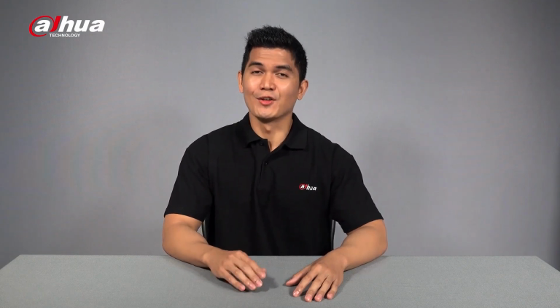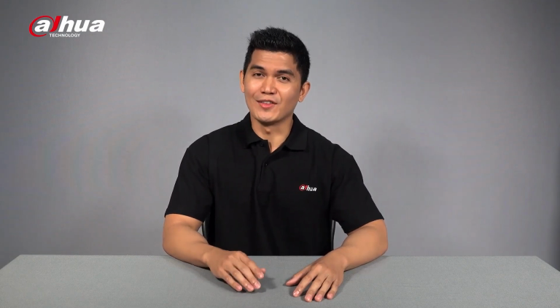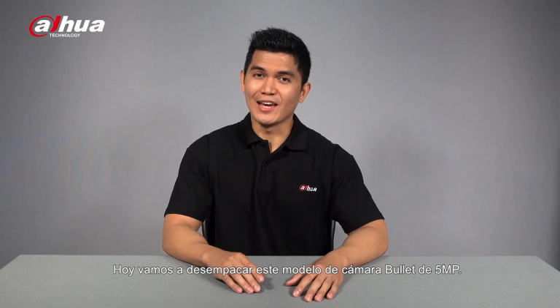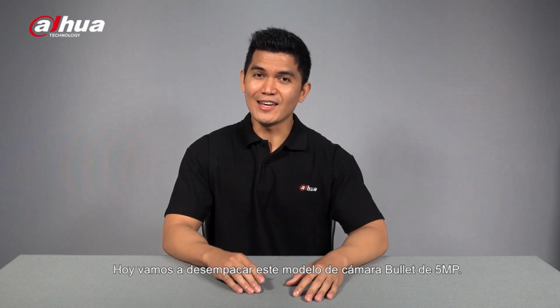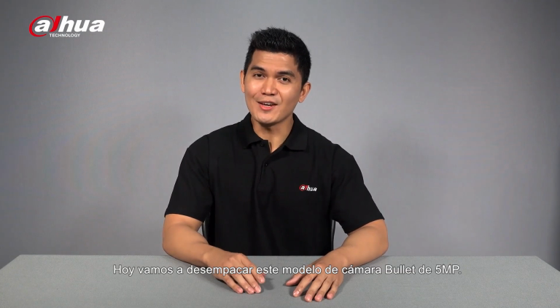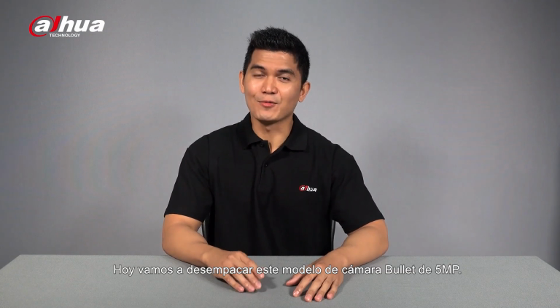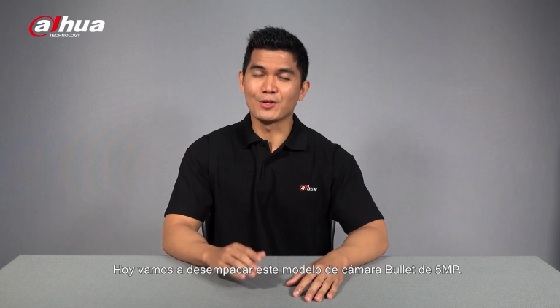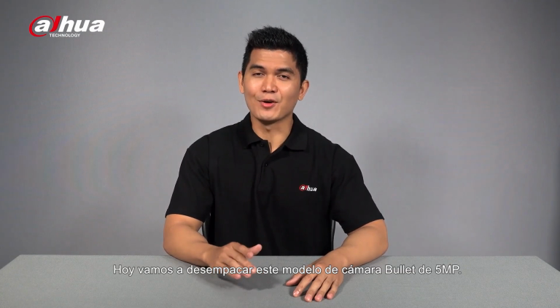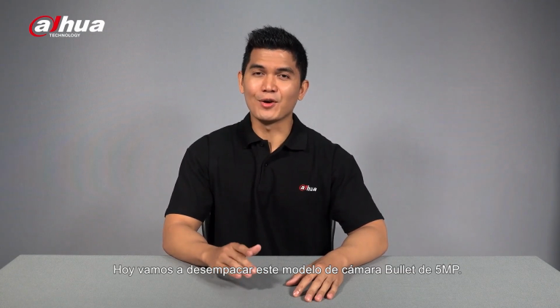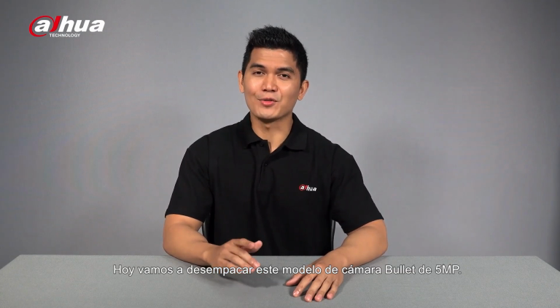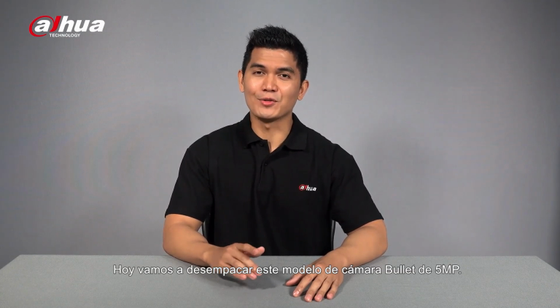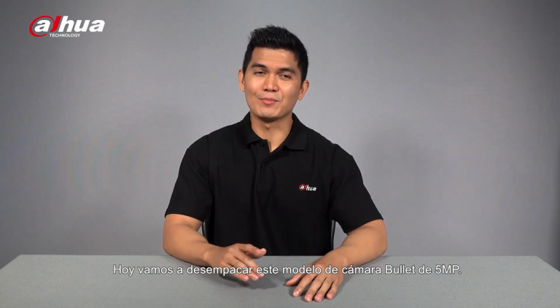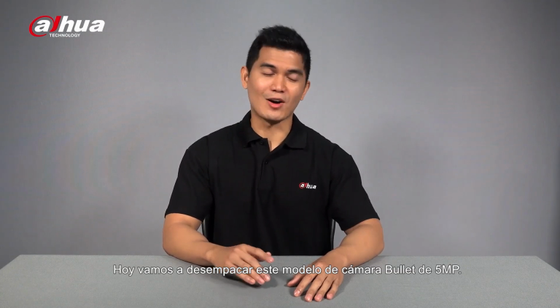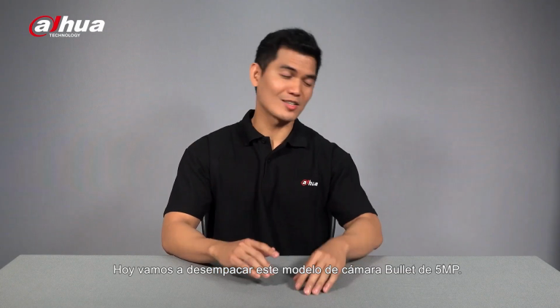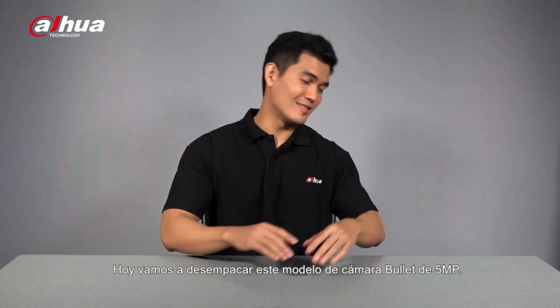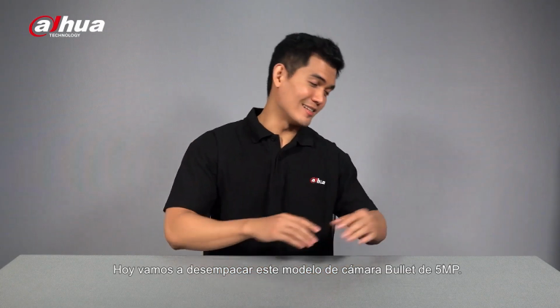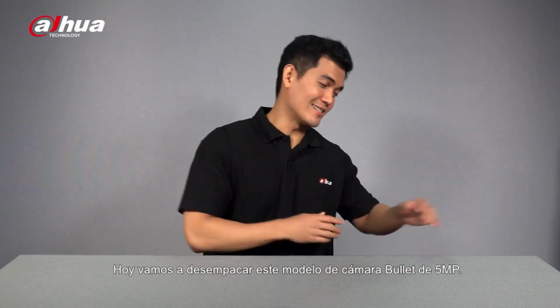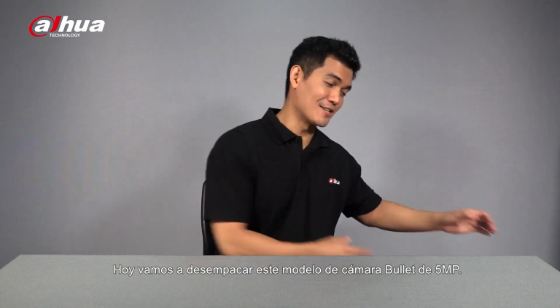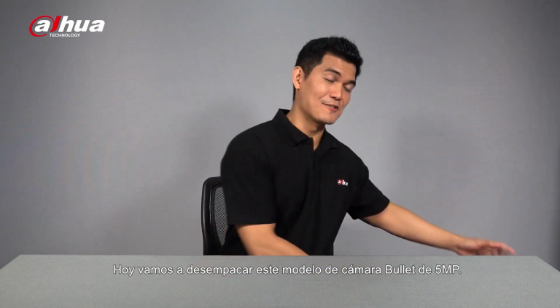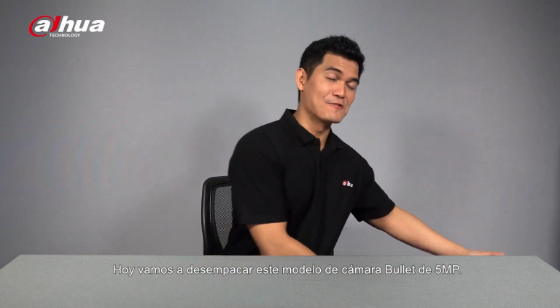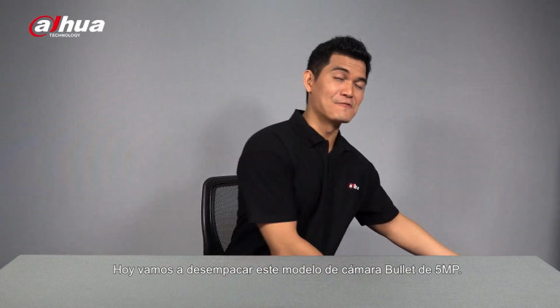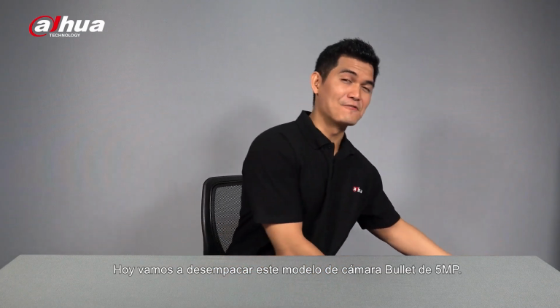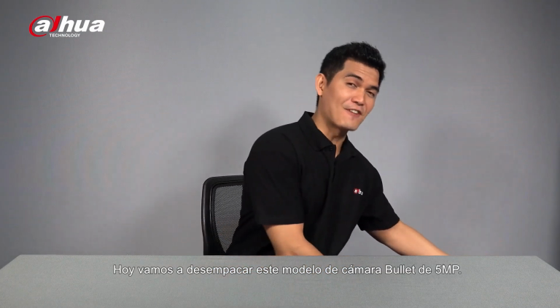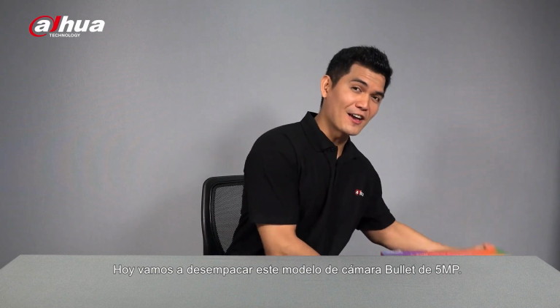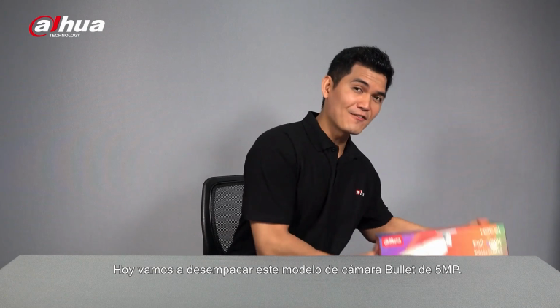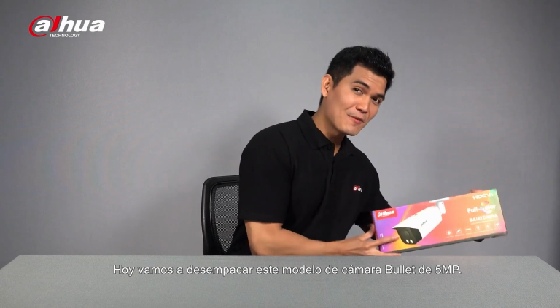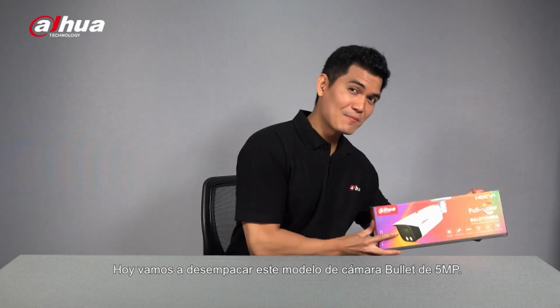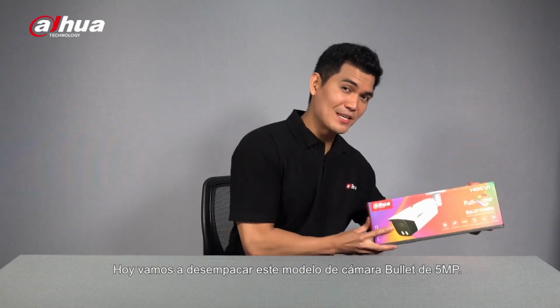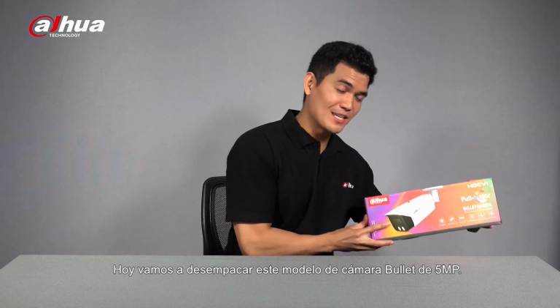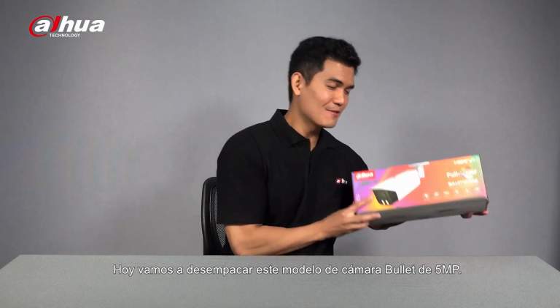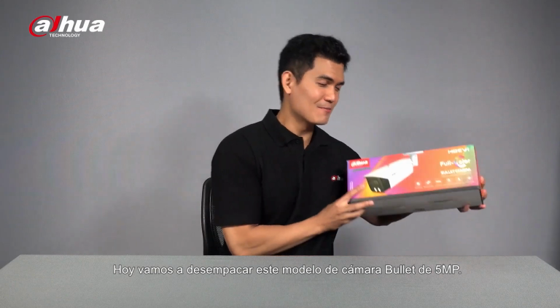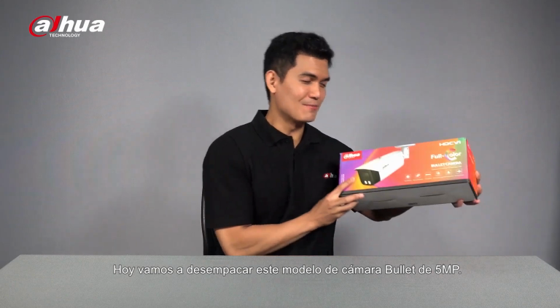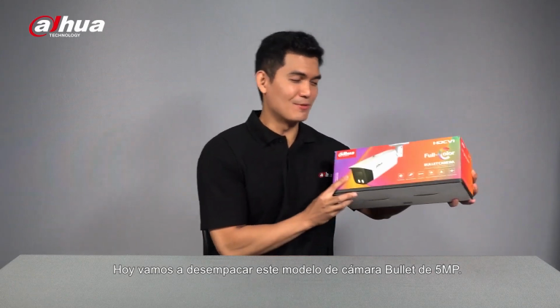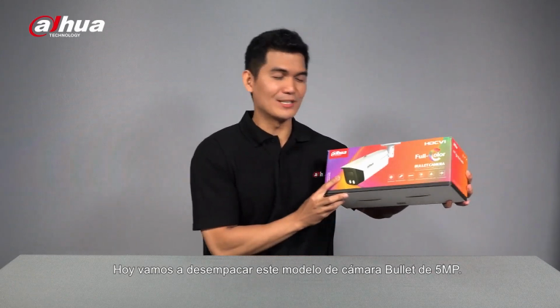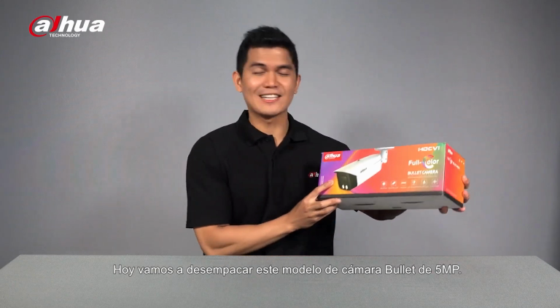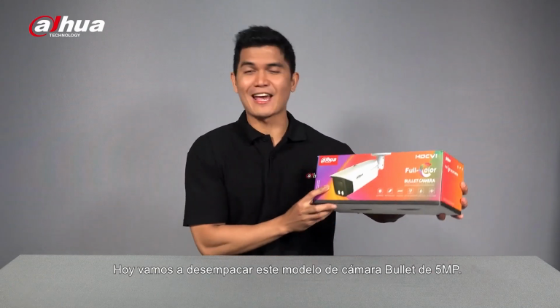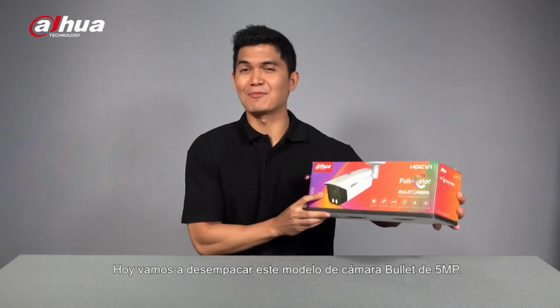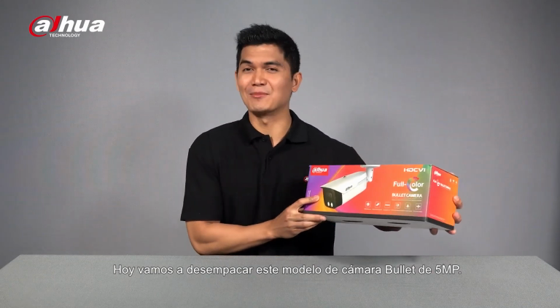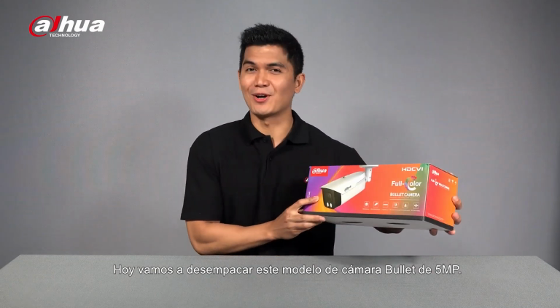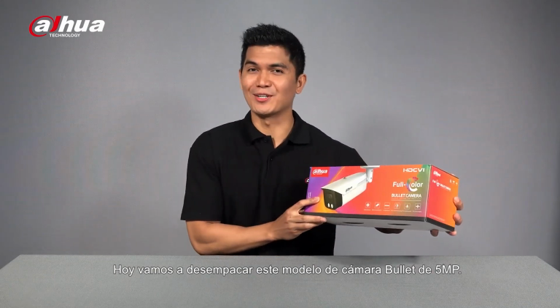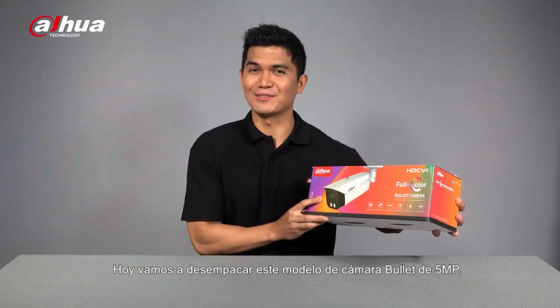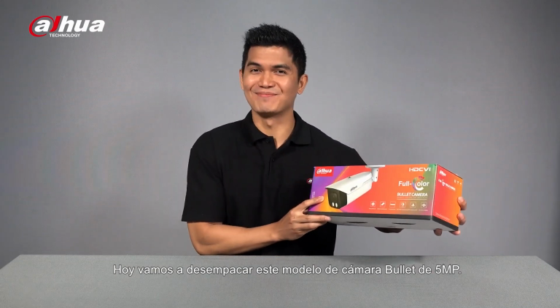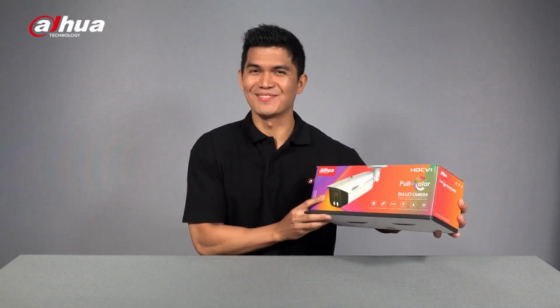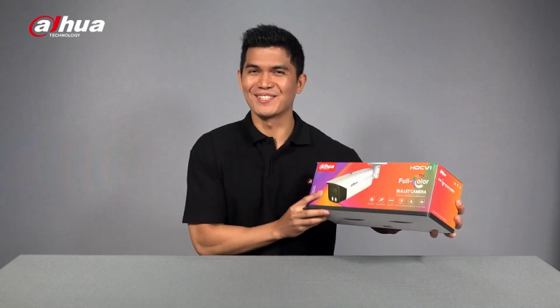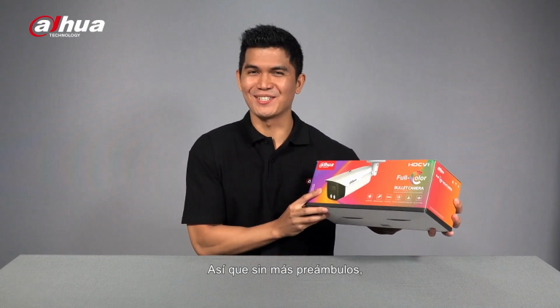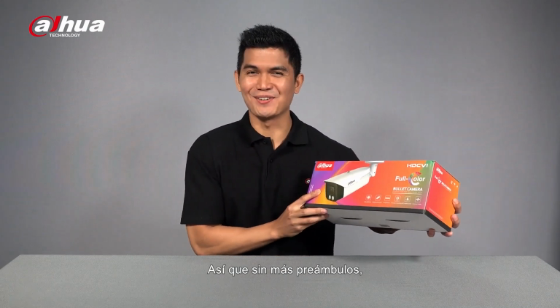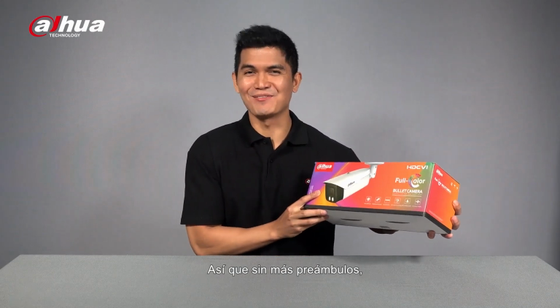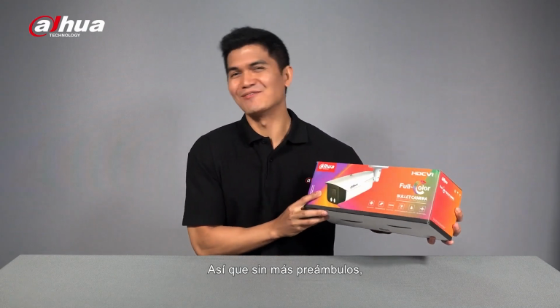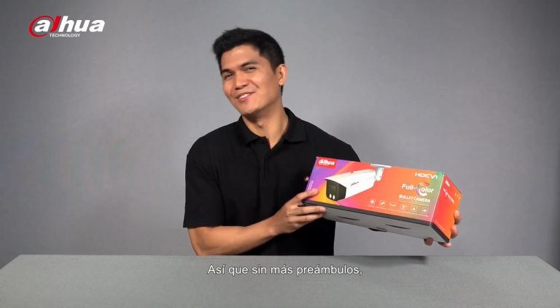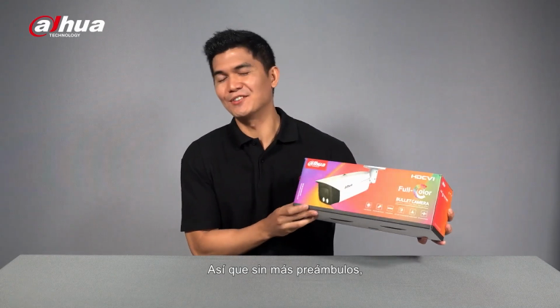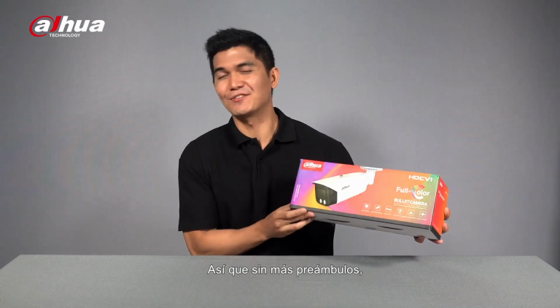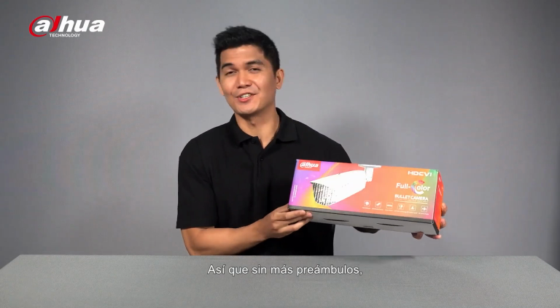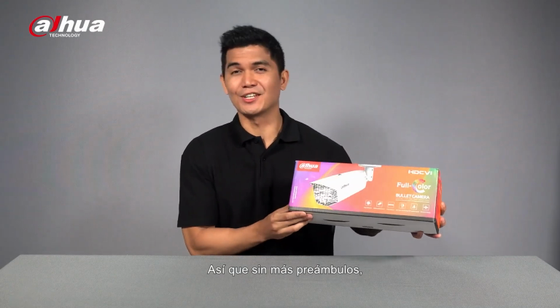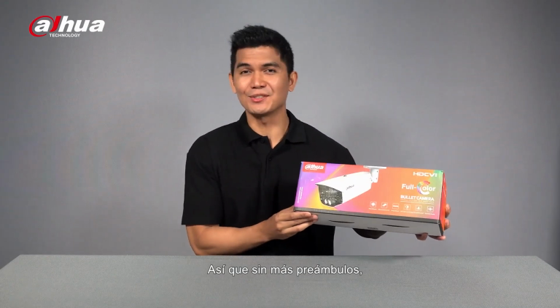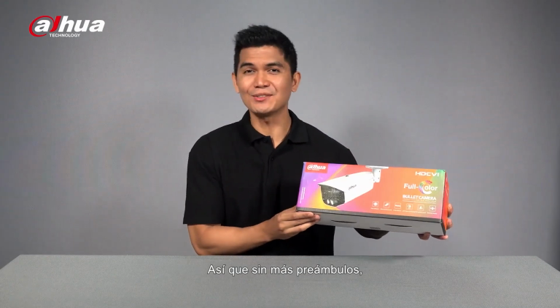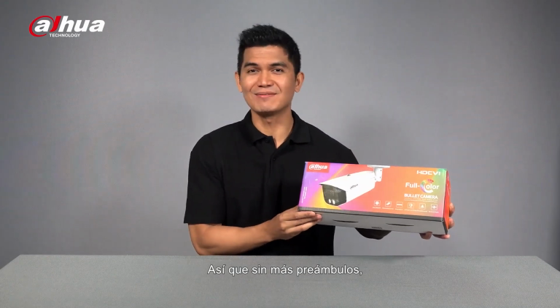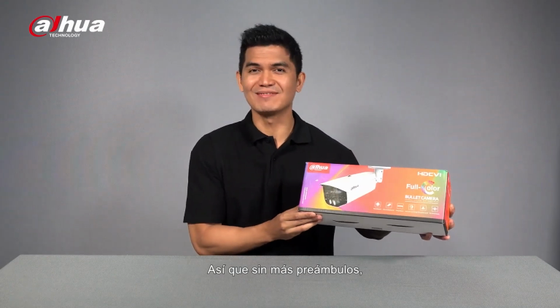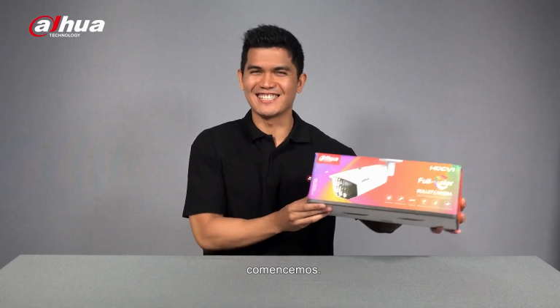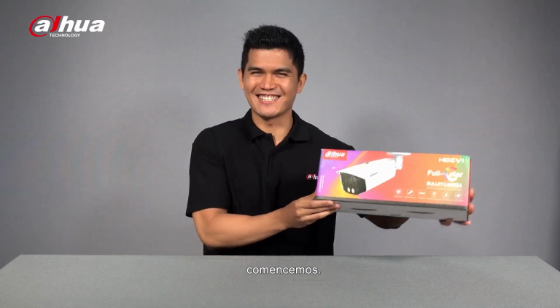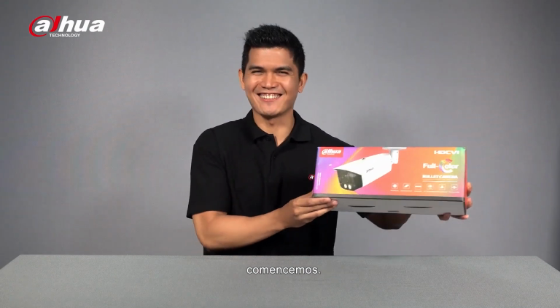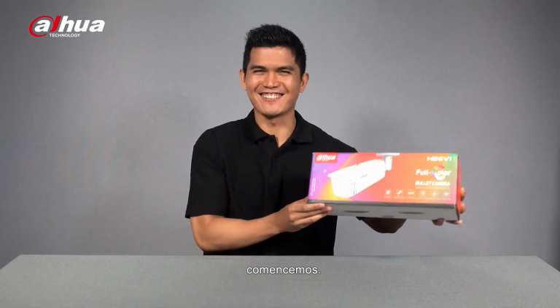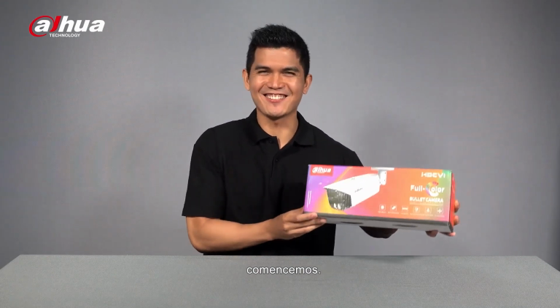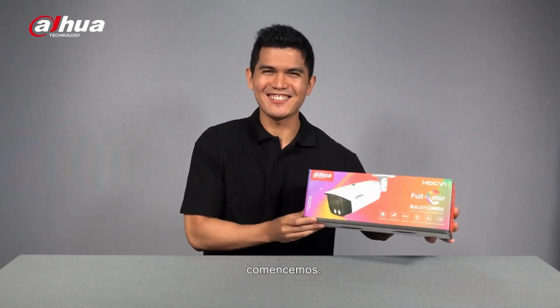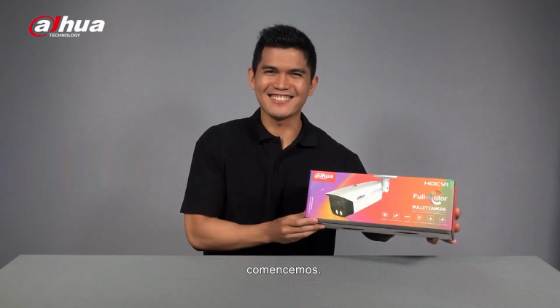Today, we're going to unbox this 5MP OLED camera model. So, without further ado, let's get this started.